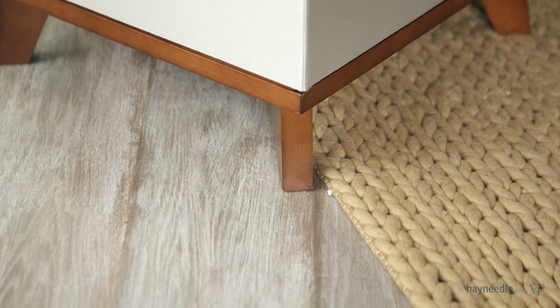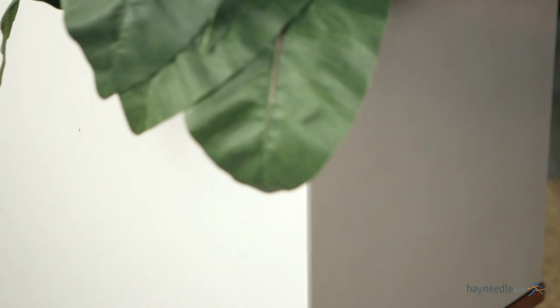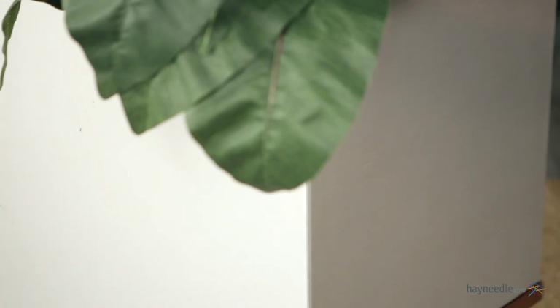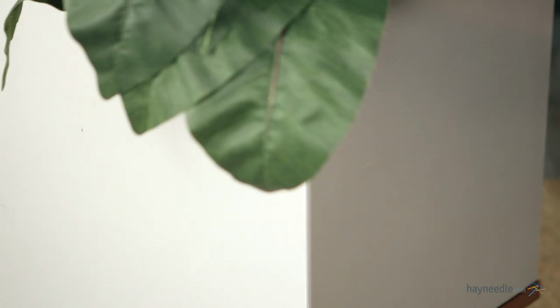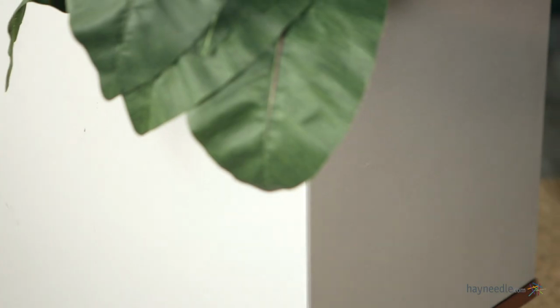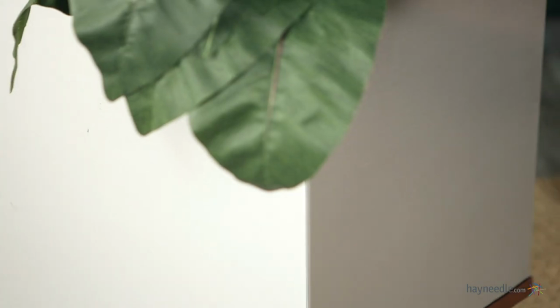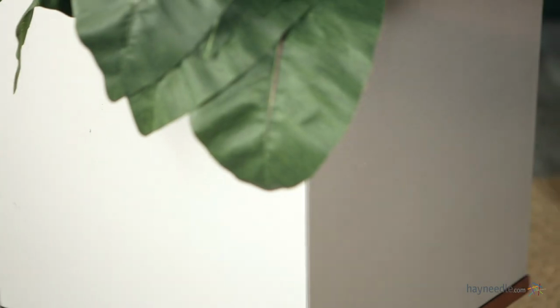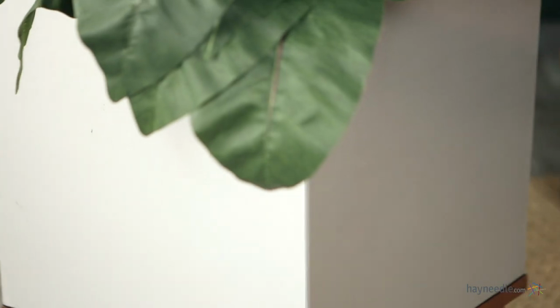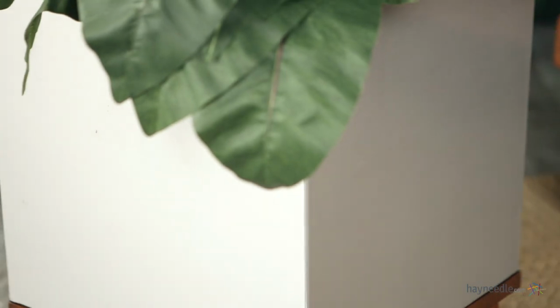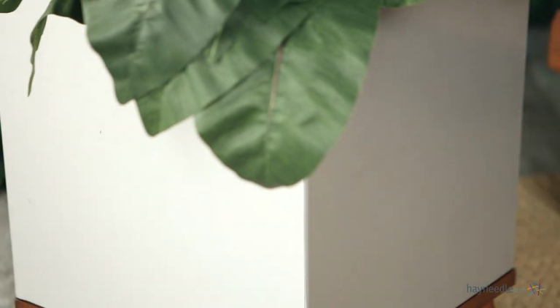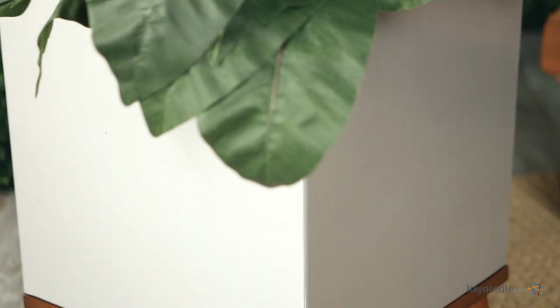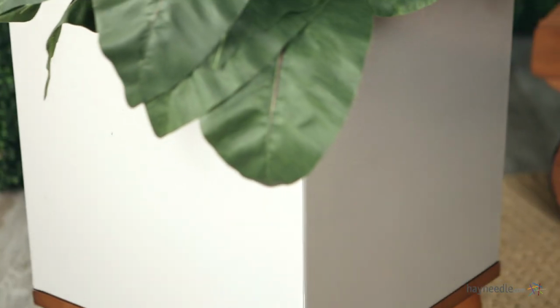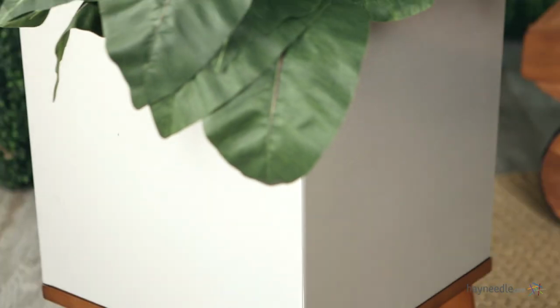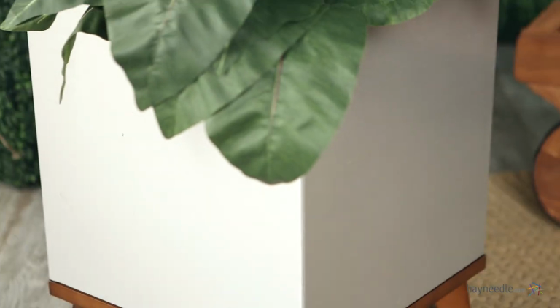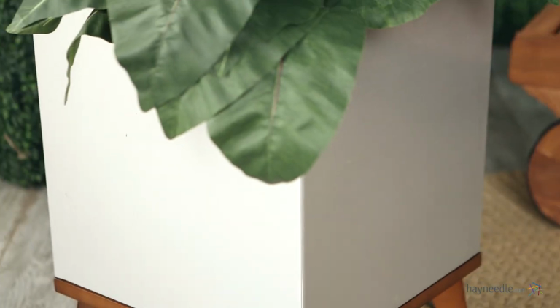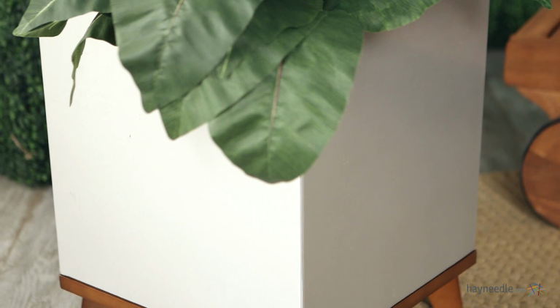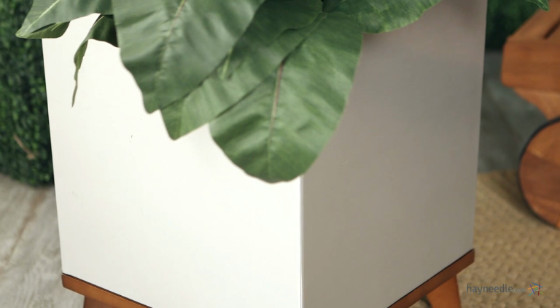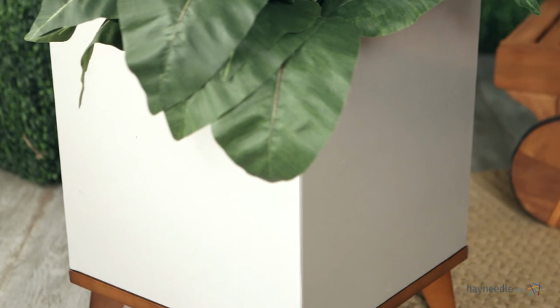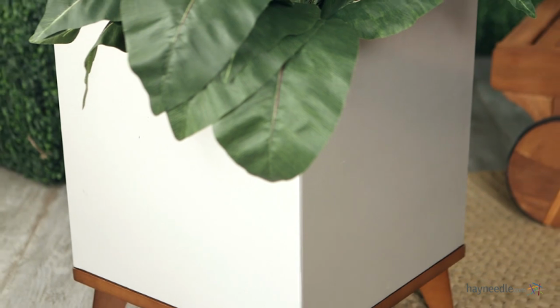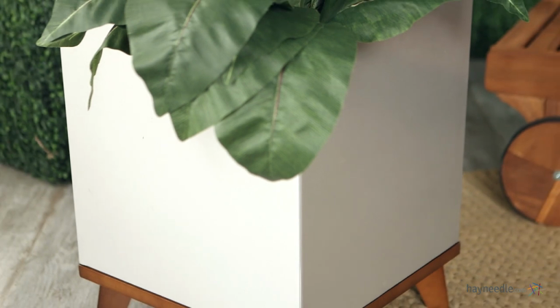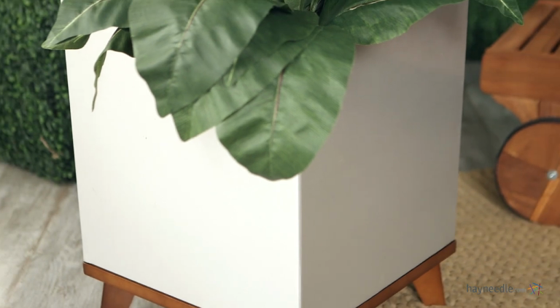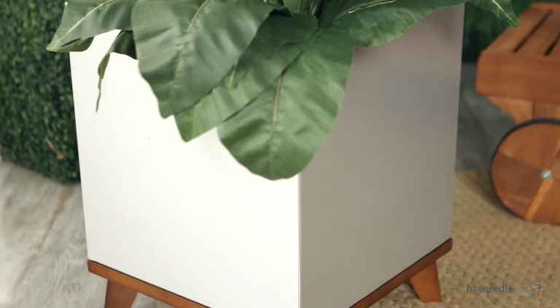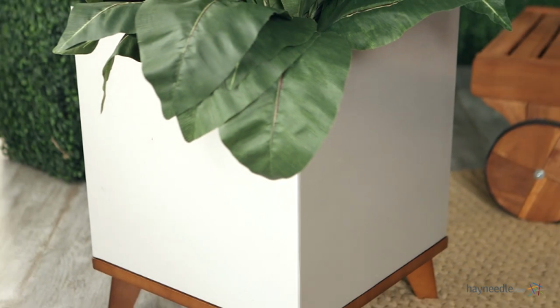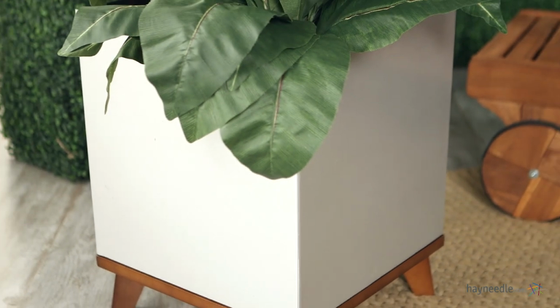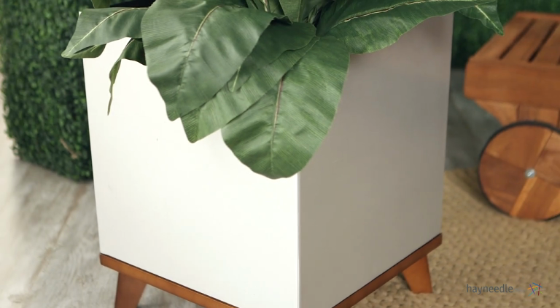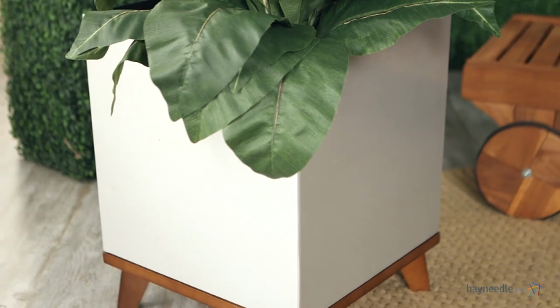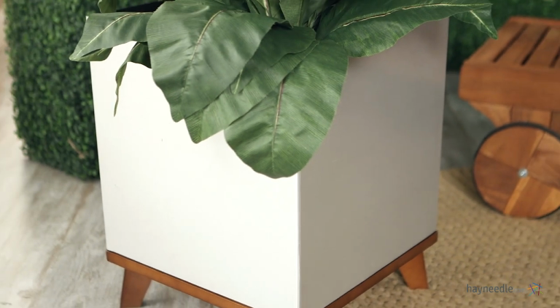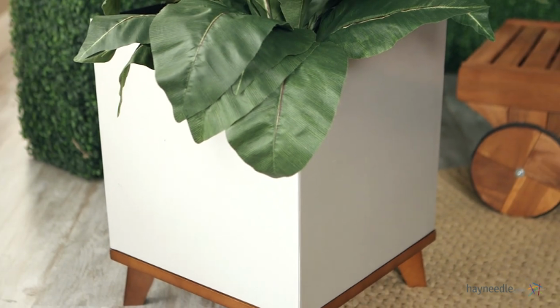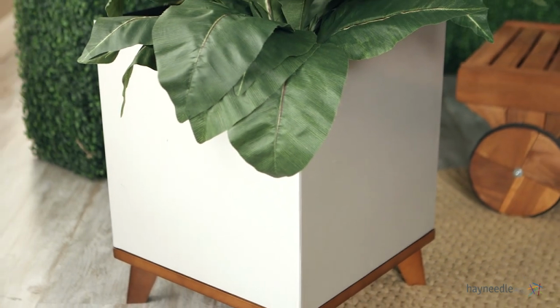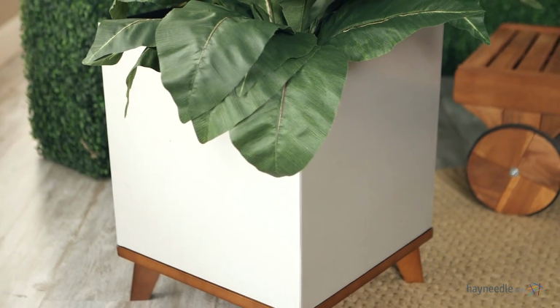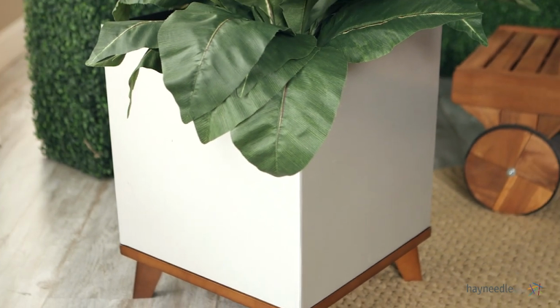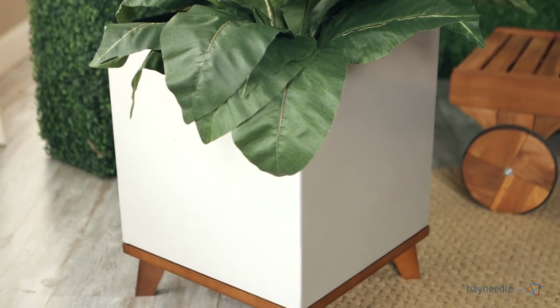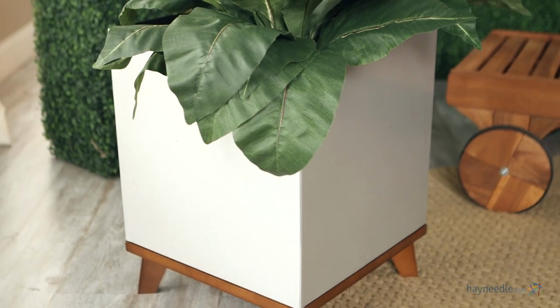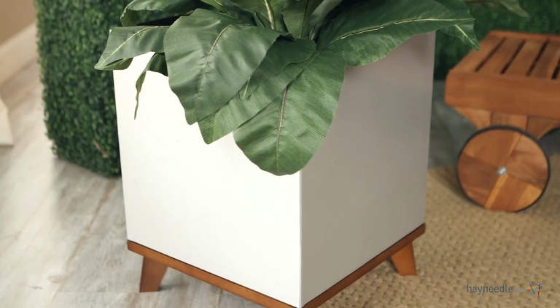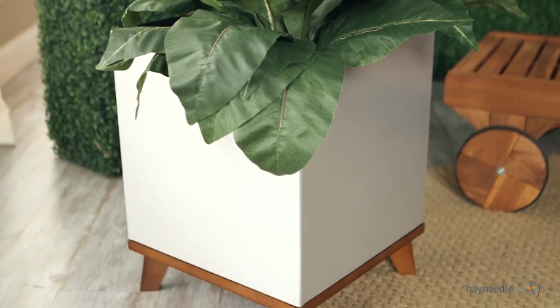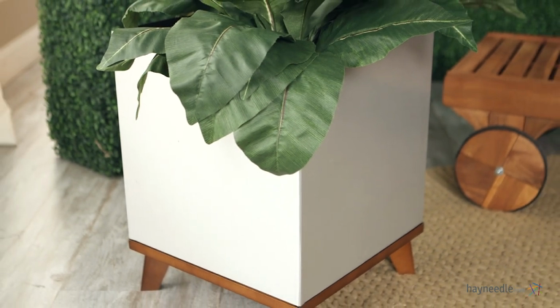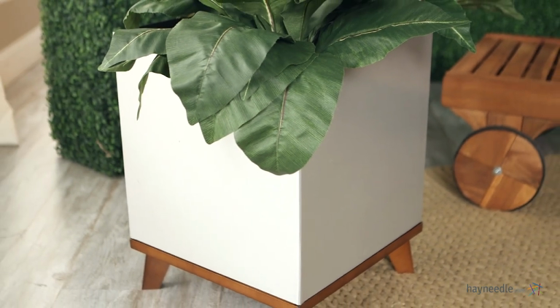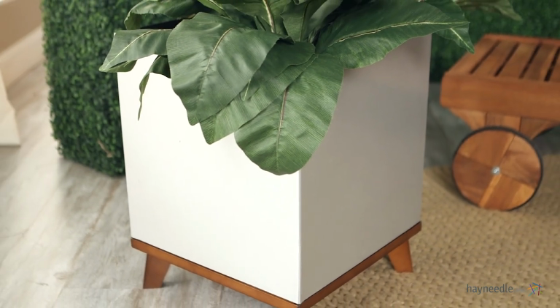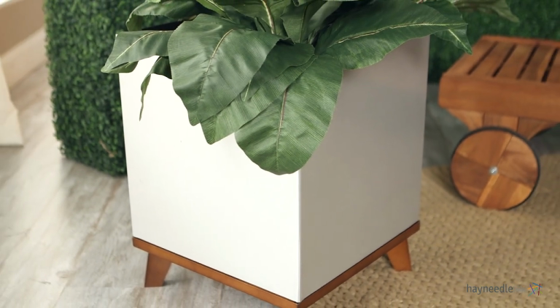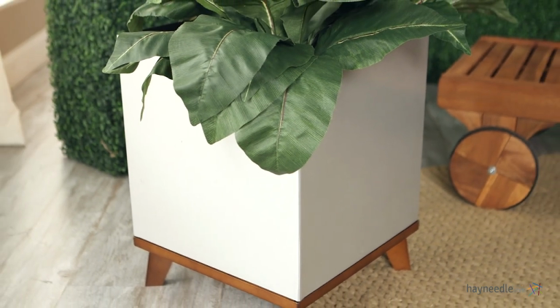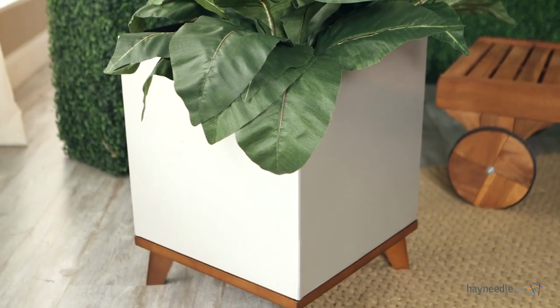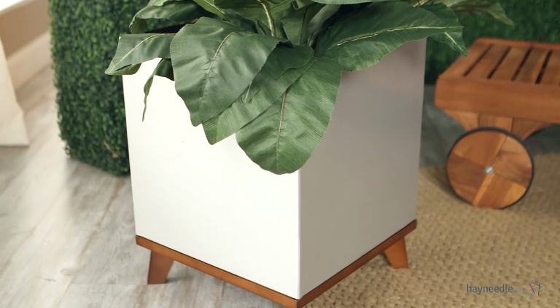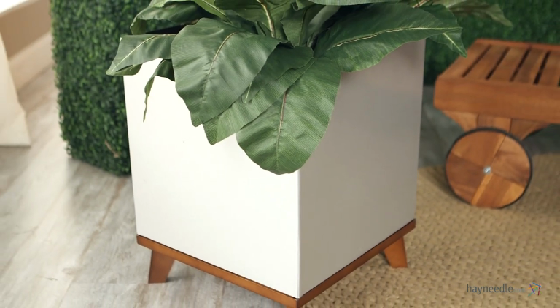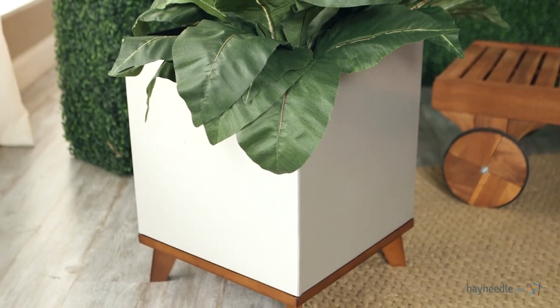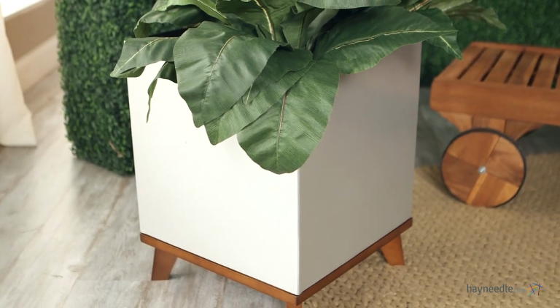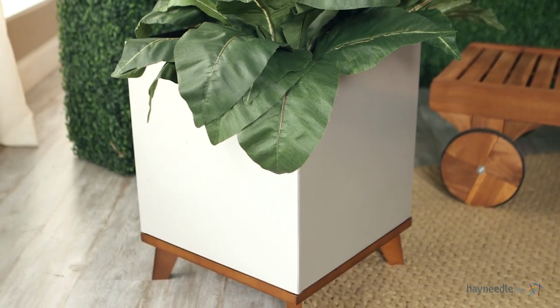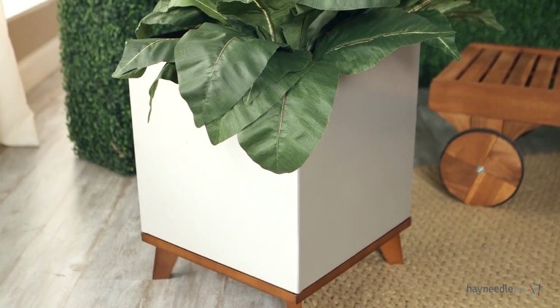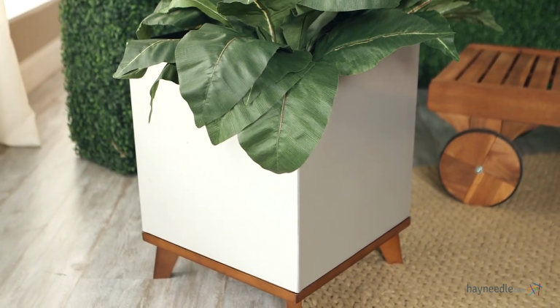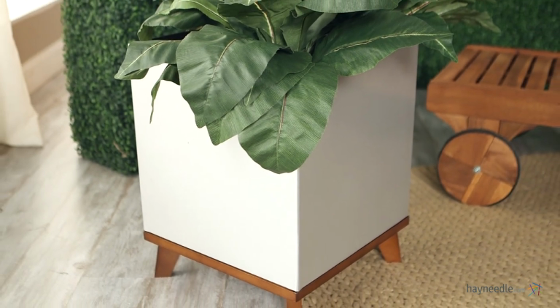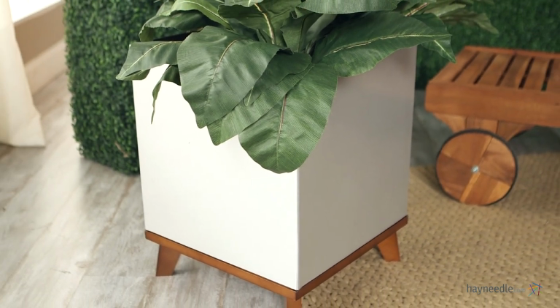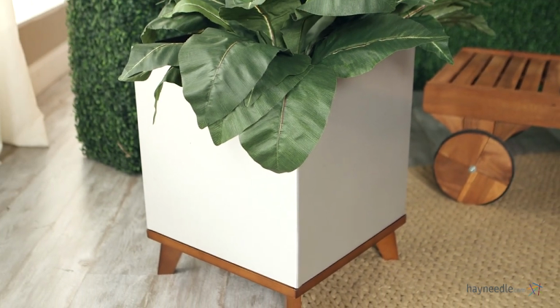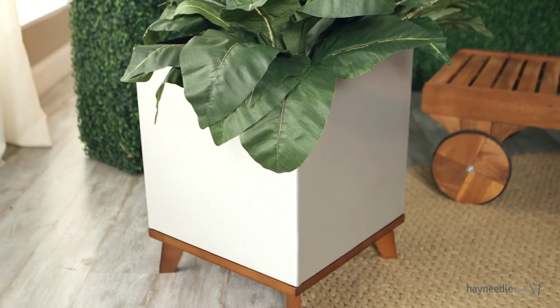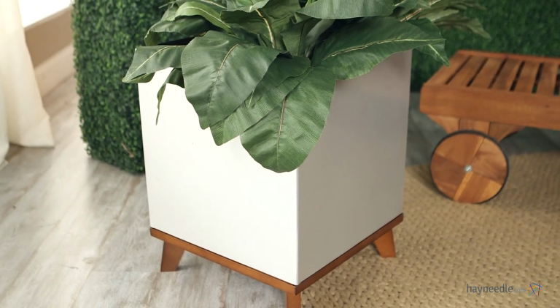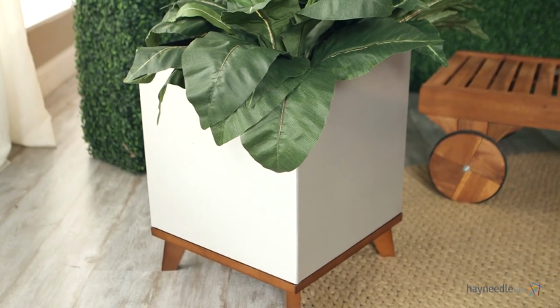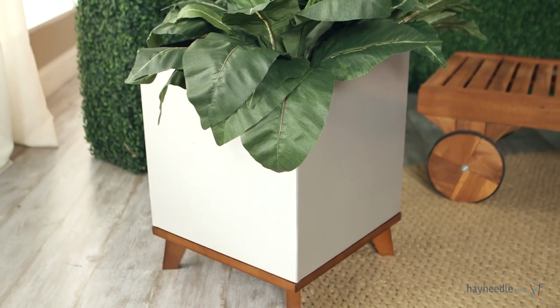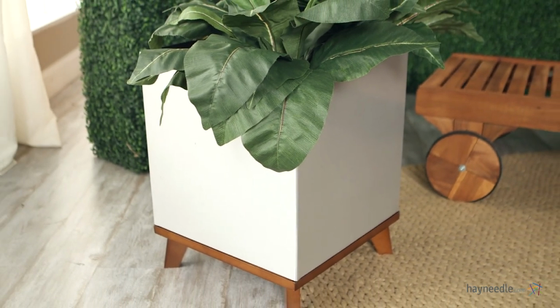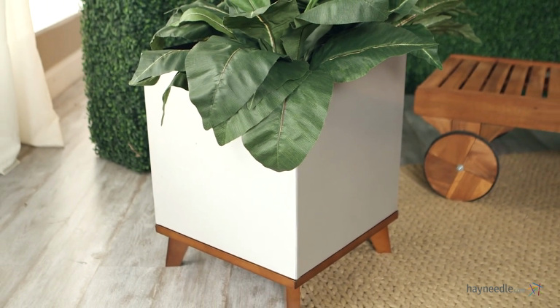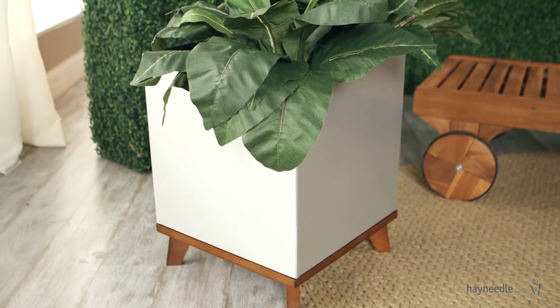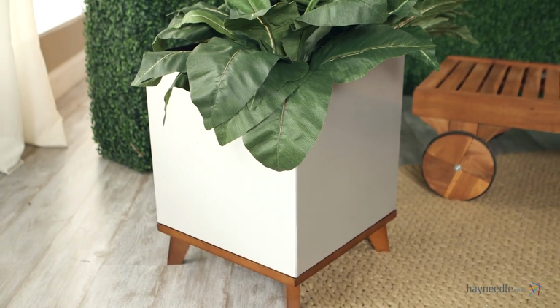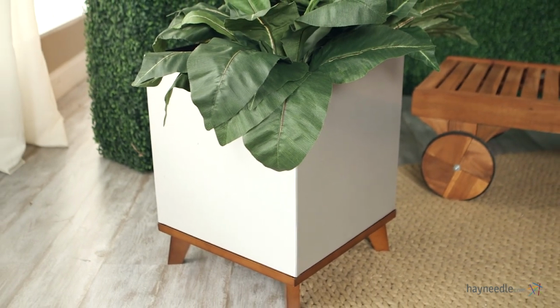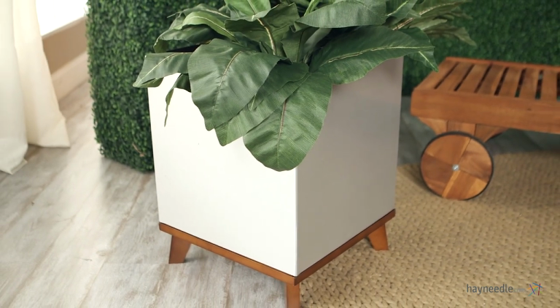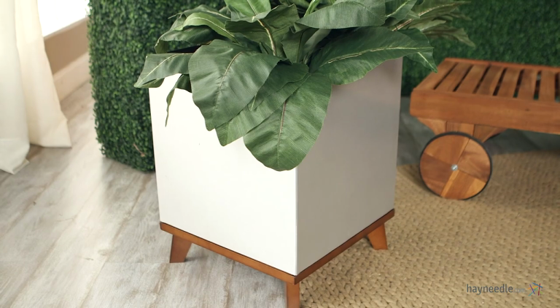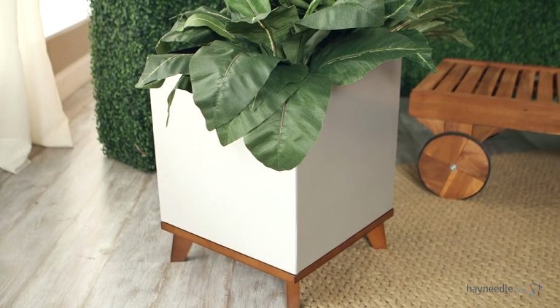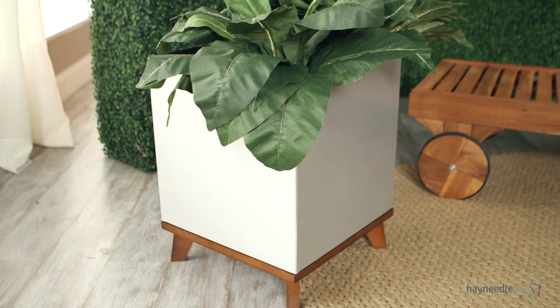It's an 18-inch square and 22 inches high, so it's an ideal size for small and medium-sized plants, flowers, and shrubs.